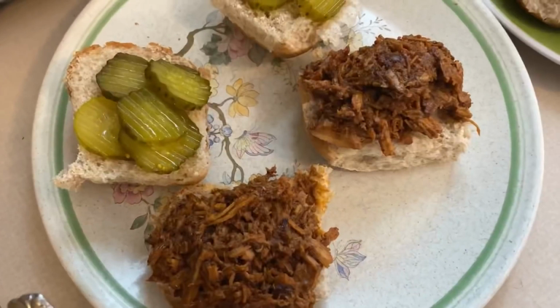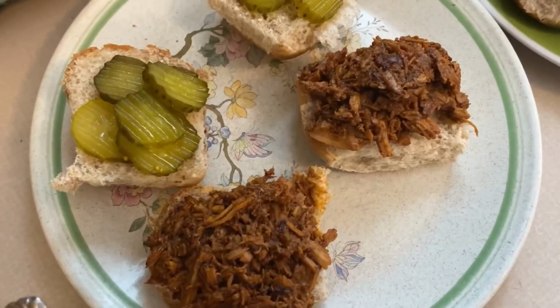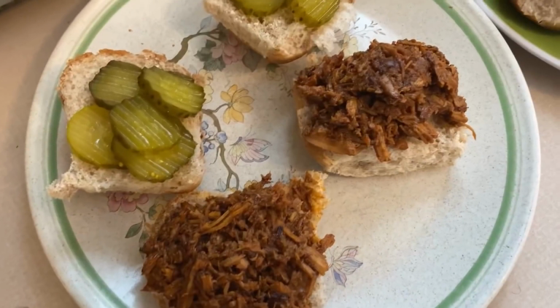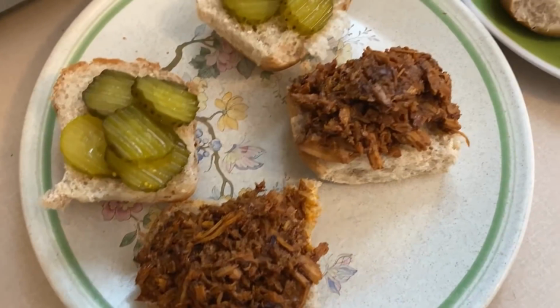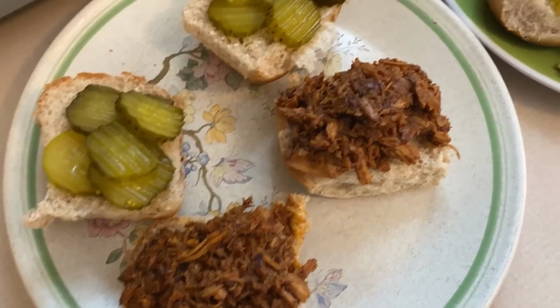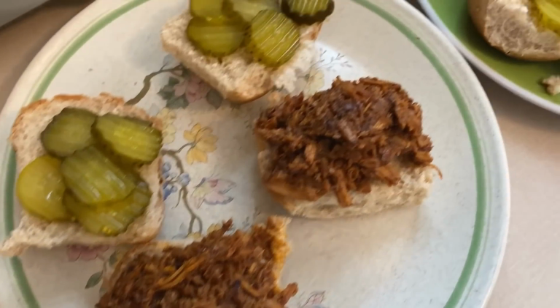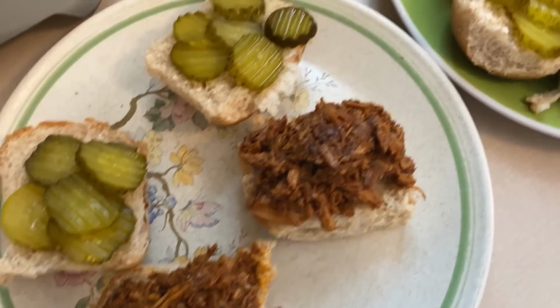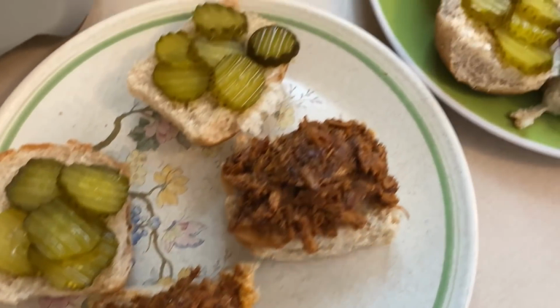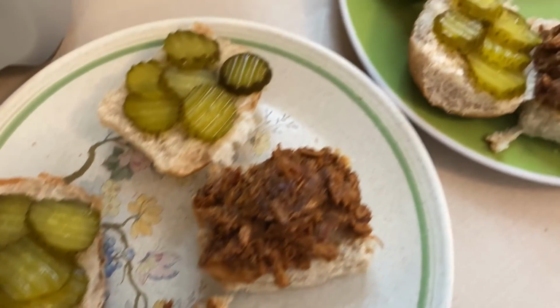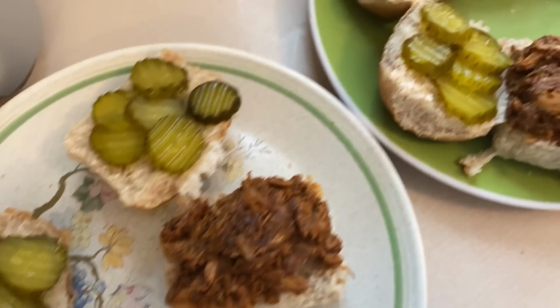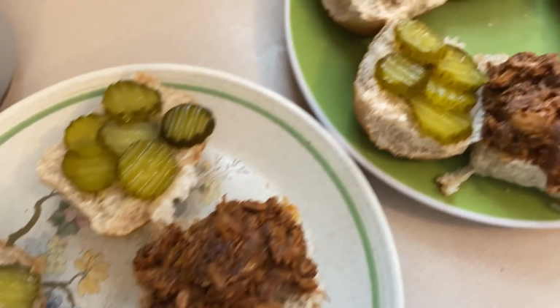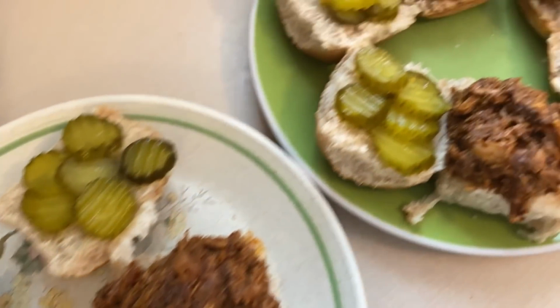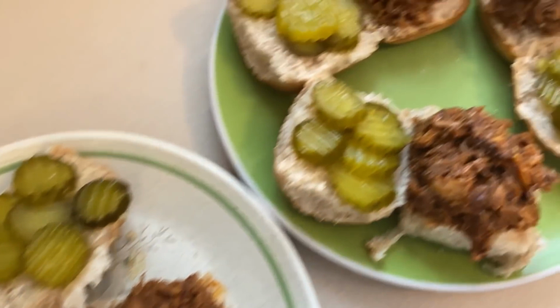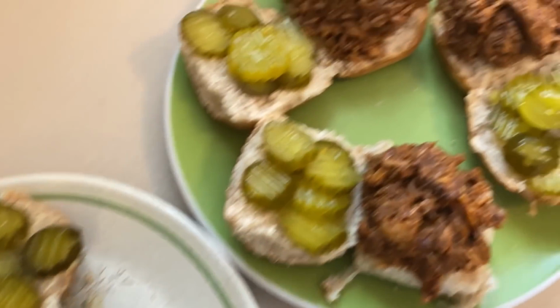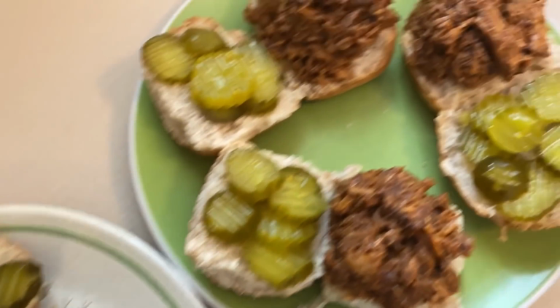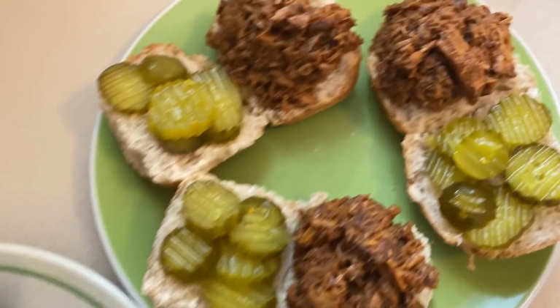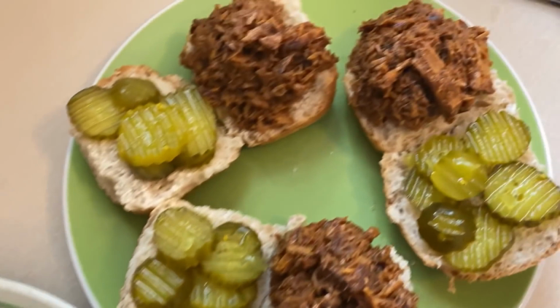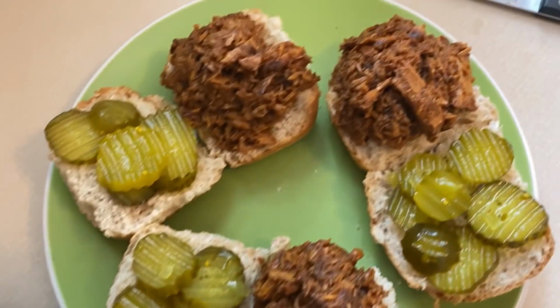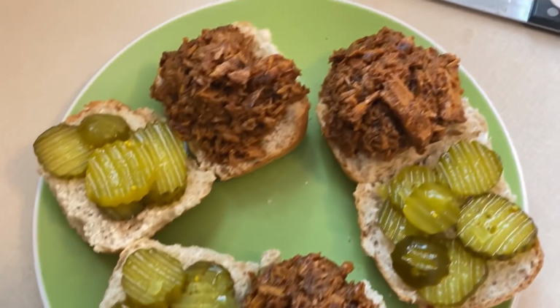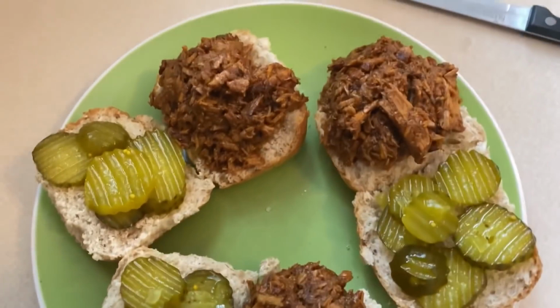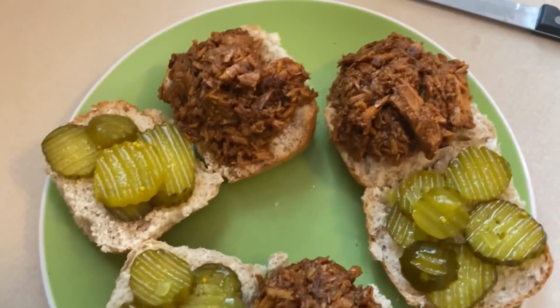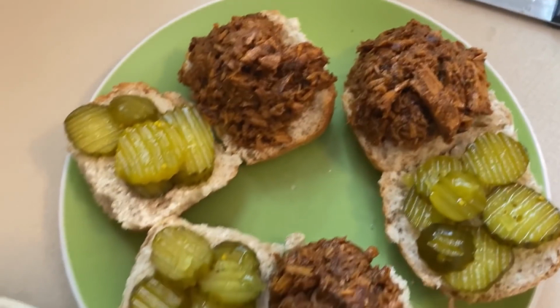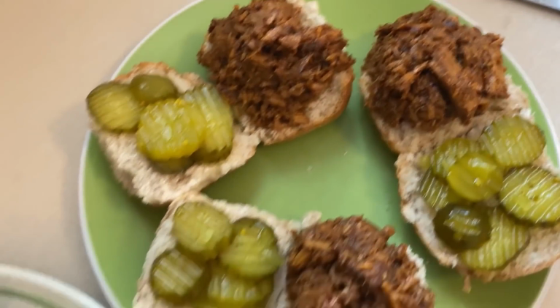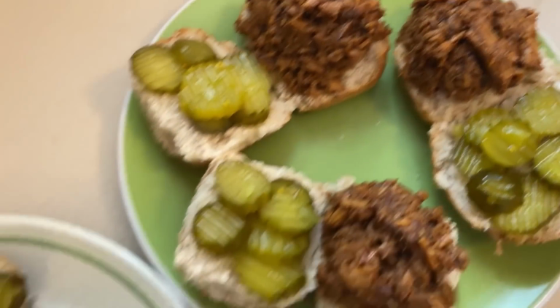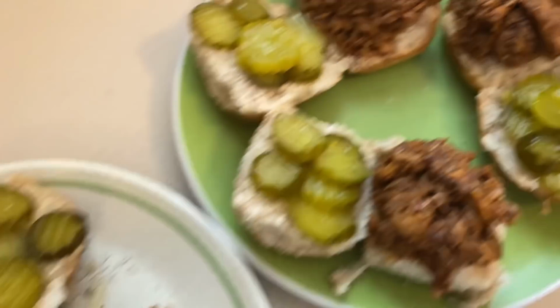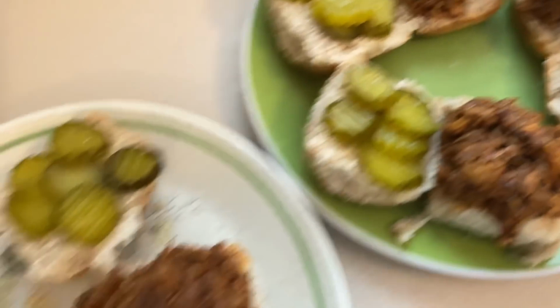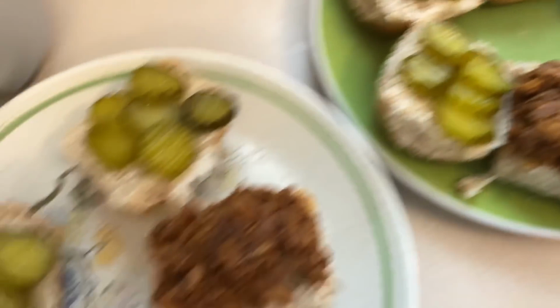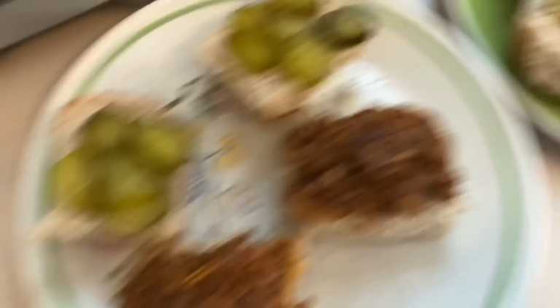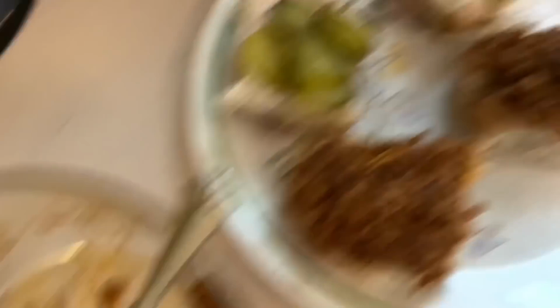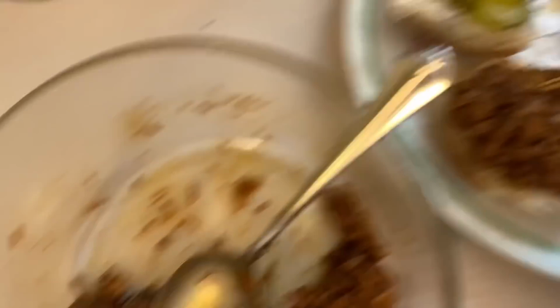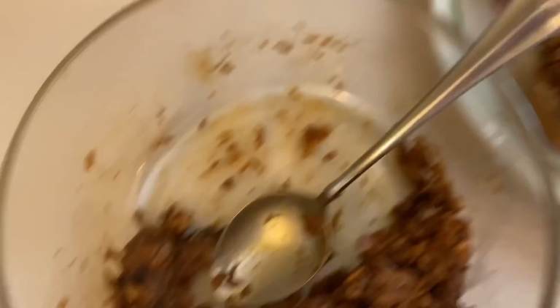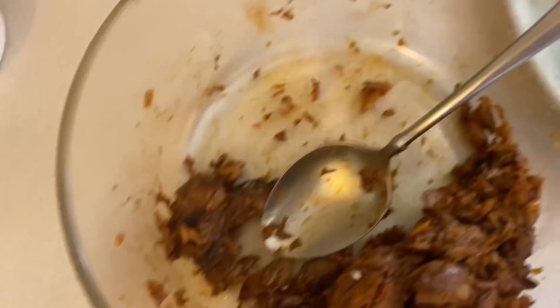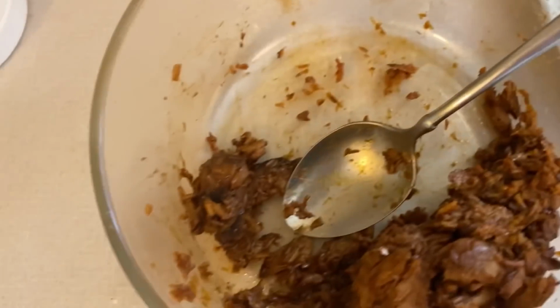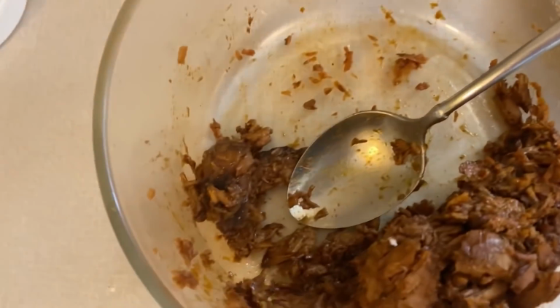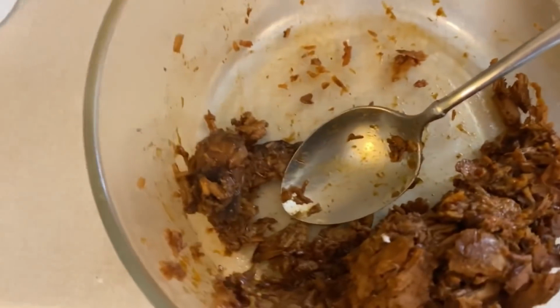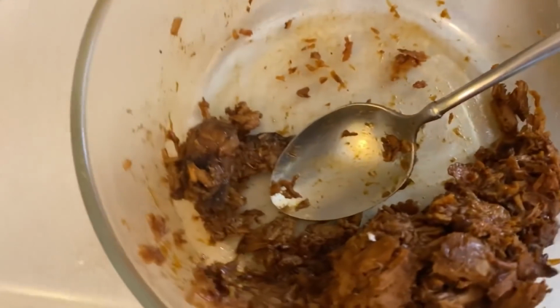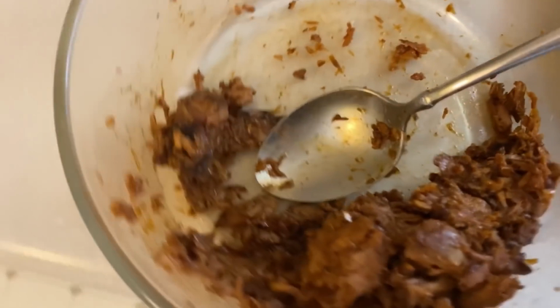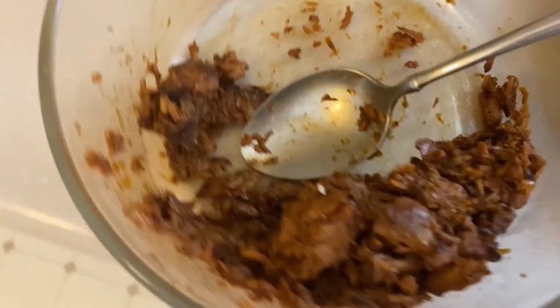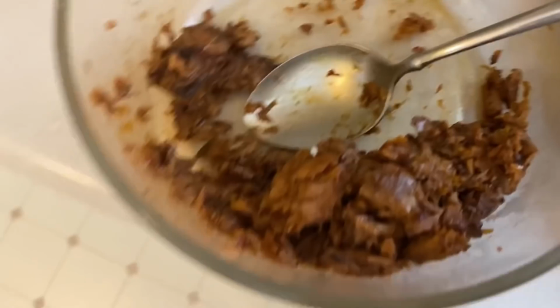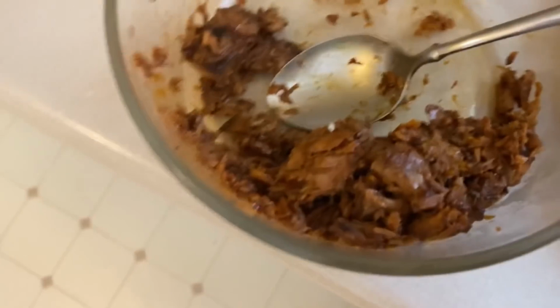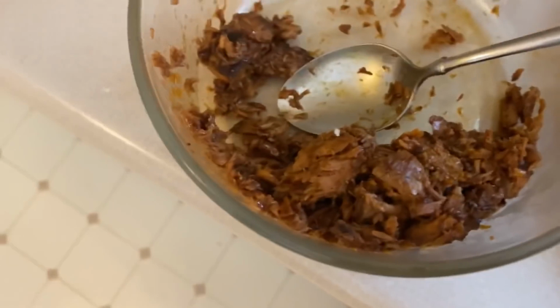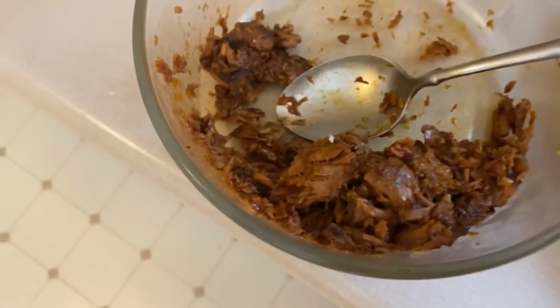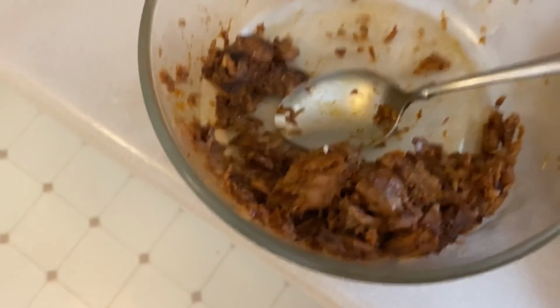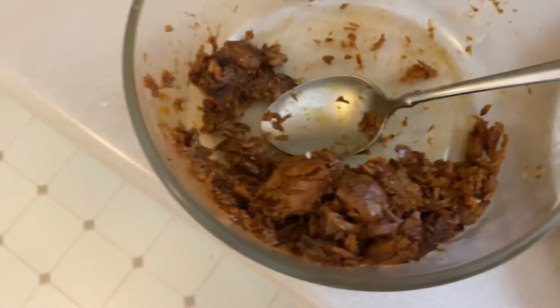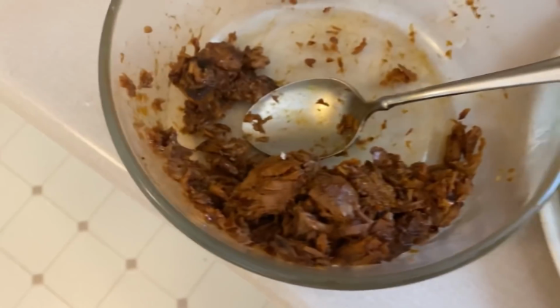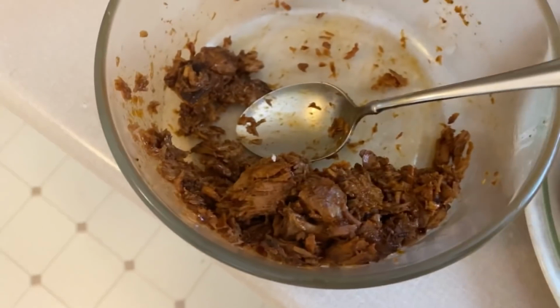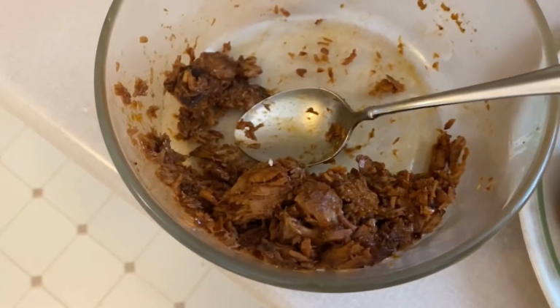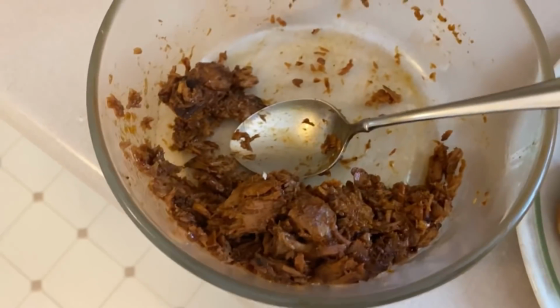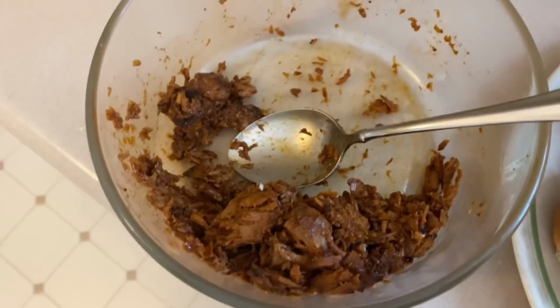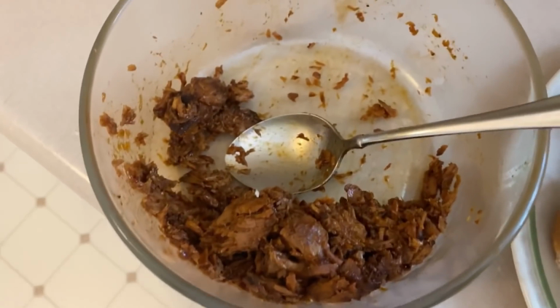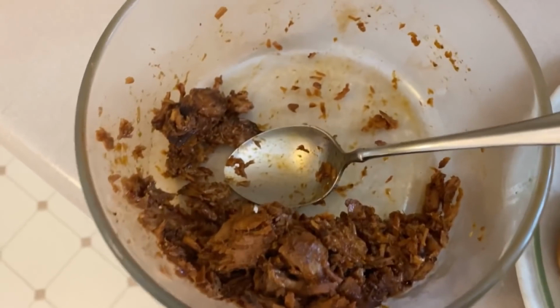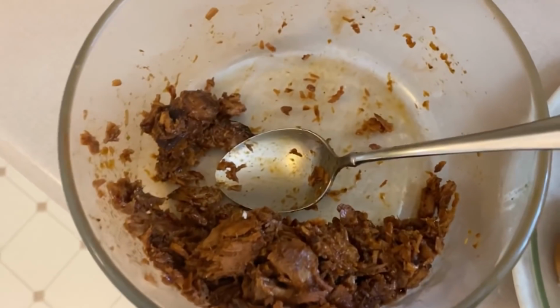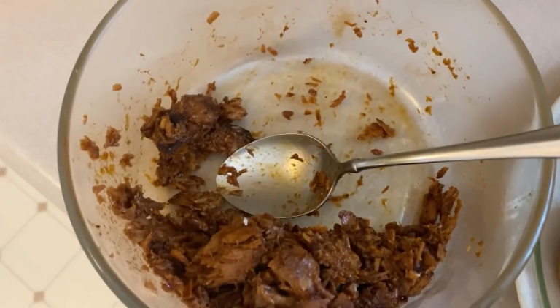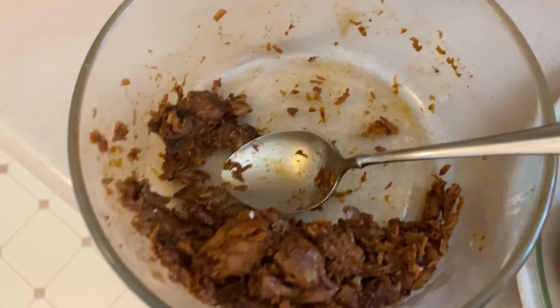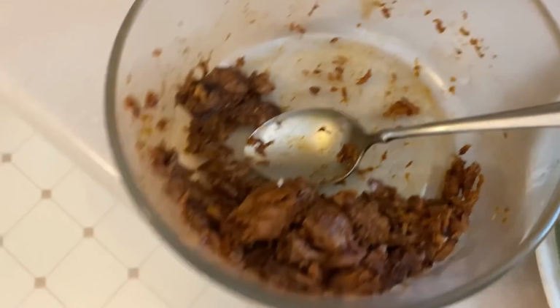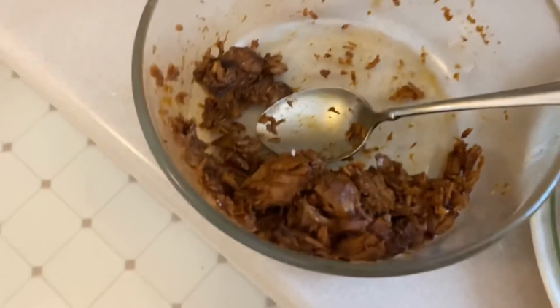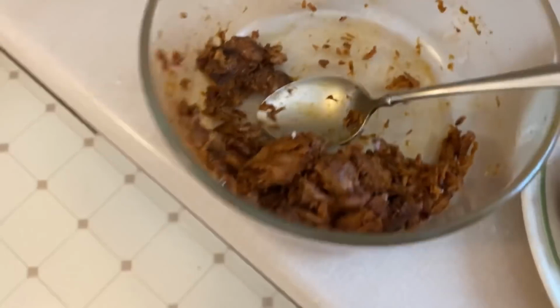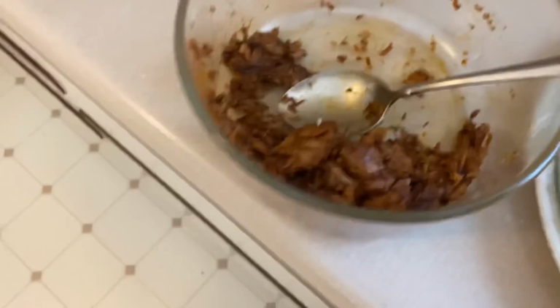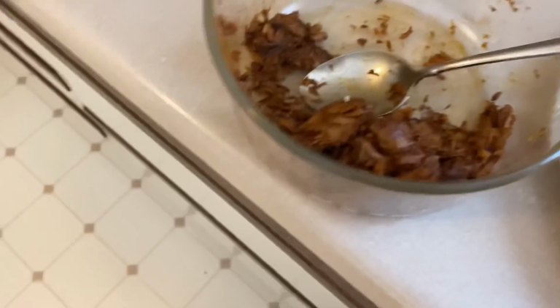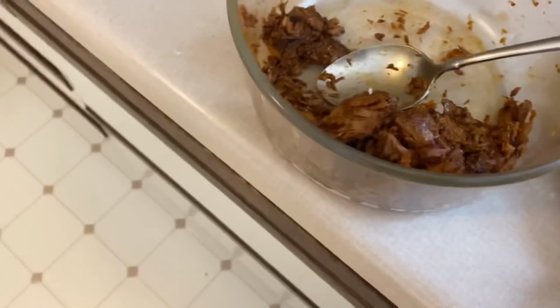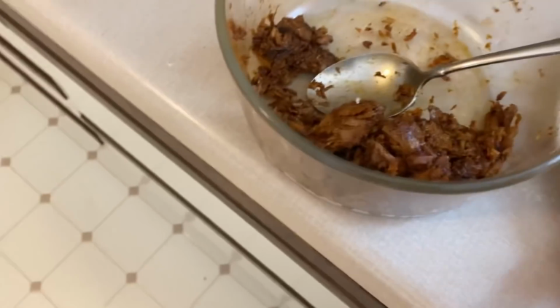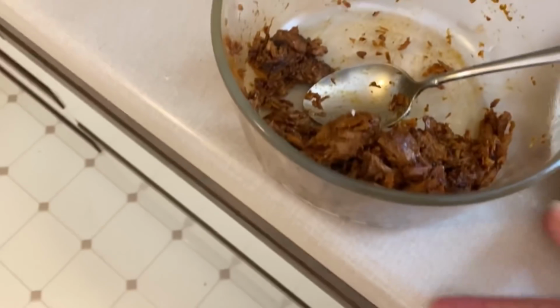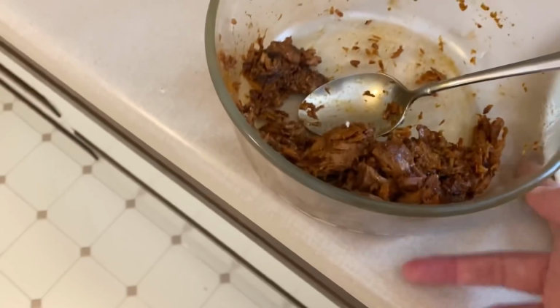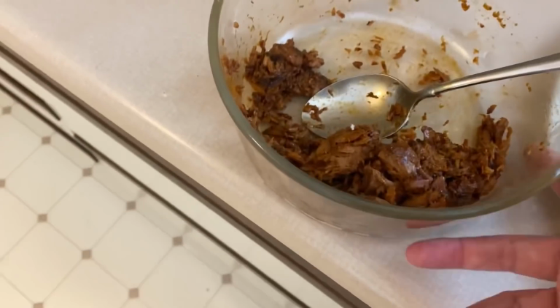We're just going to have some quick pulled pork sandwiches with these bread and butter pickles. Here are the pulled pork sliders for lunch — and I actually have a lot more left over to add to the leftovers.